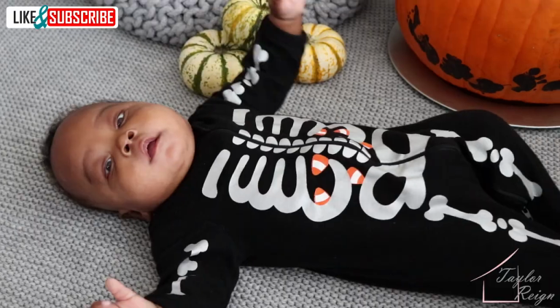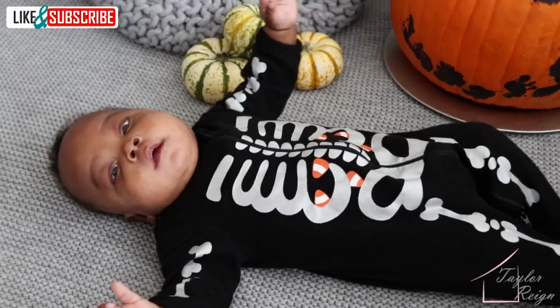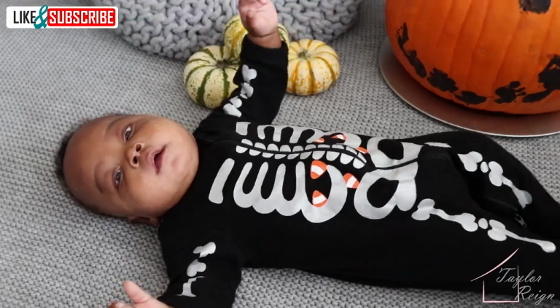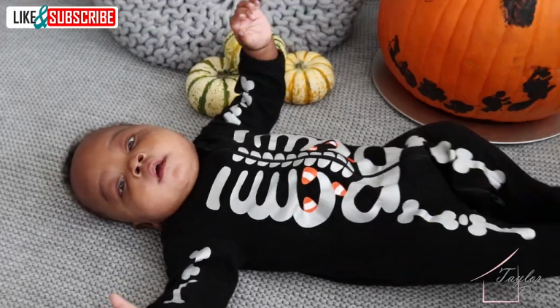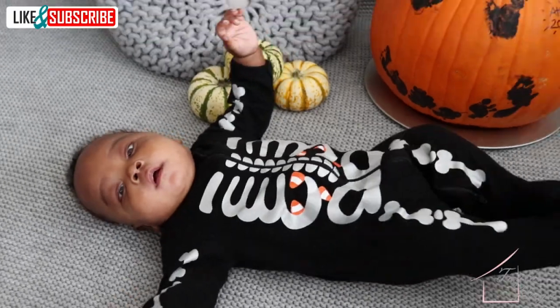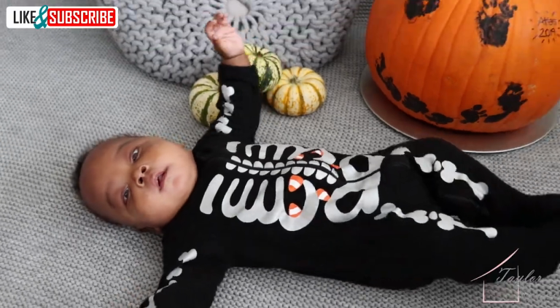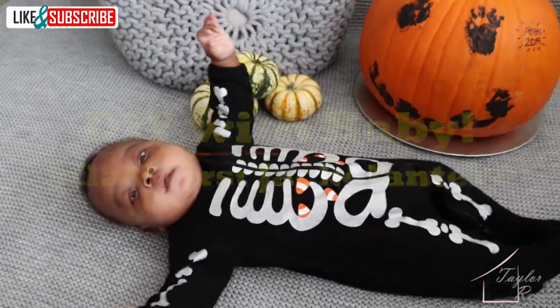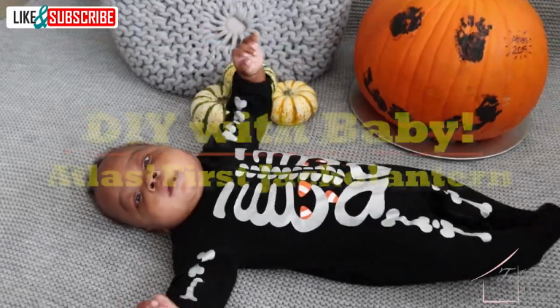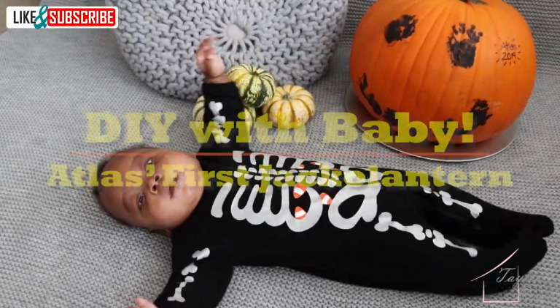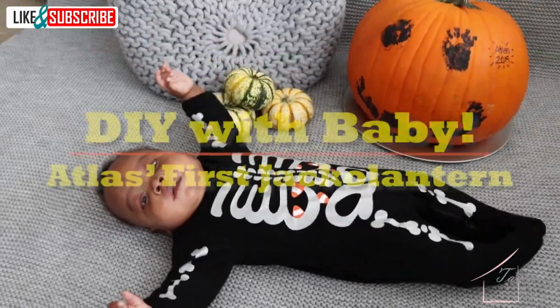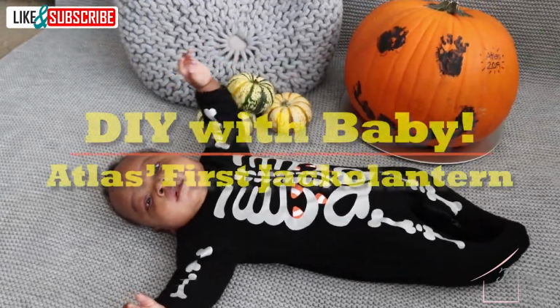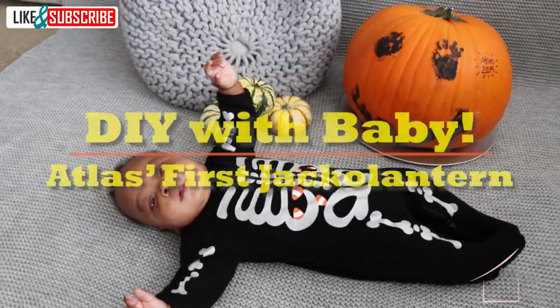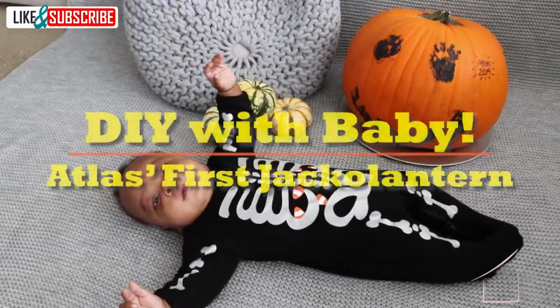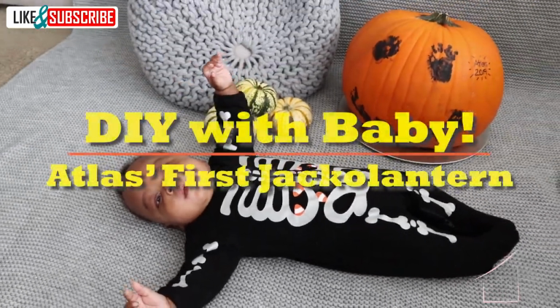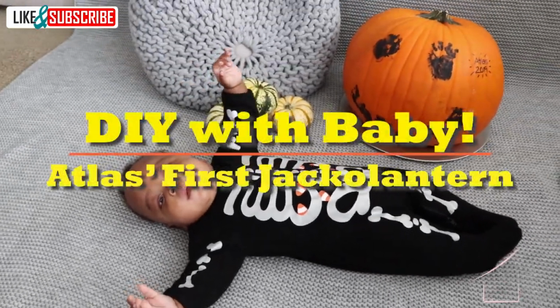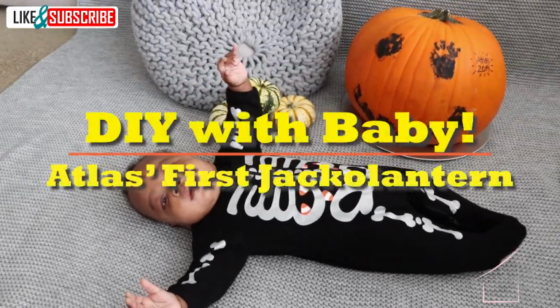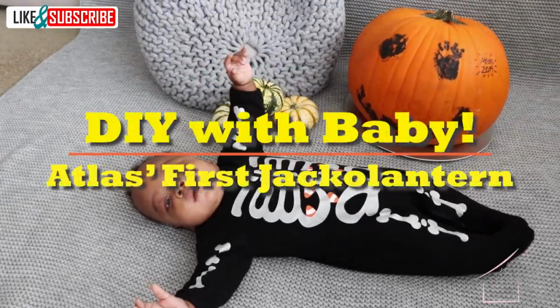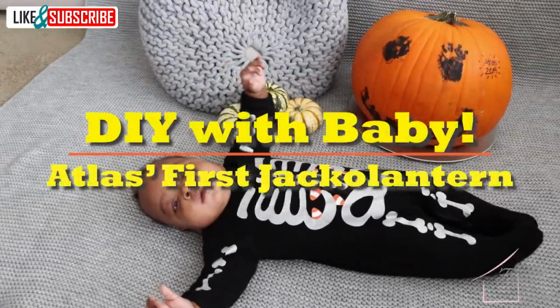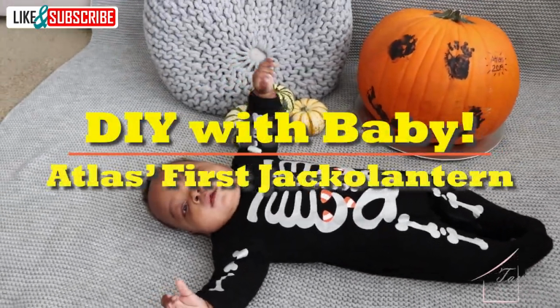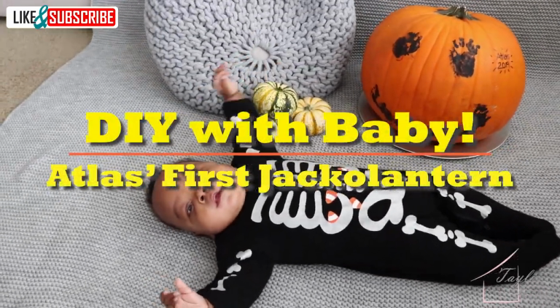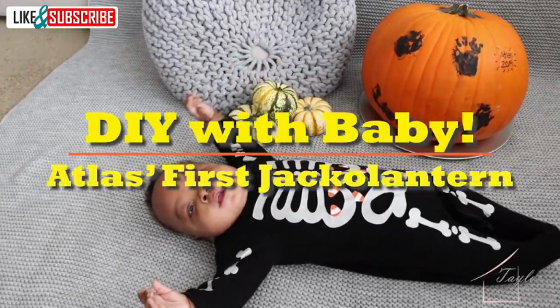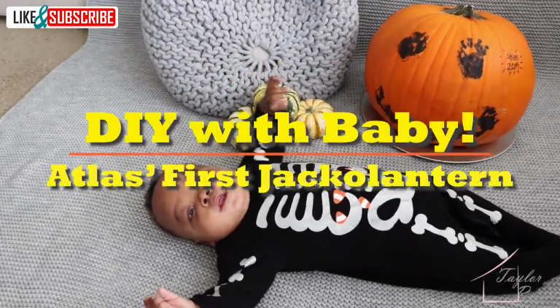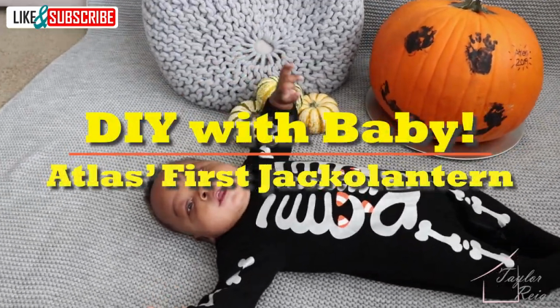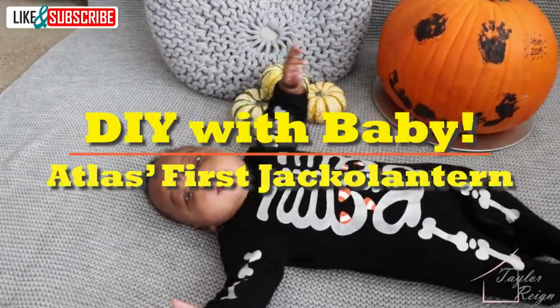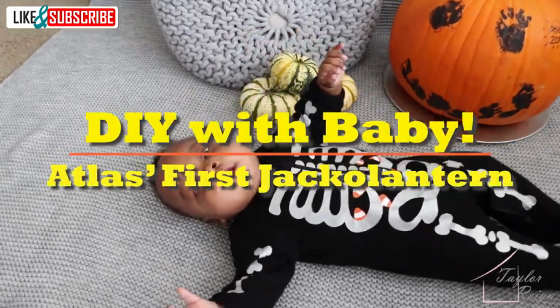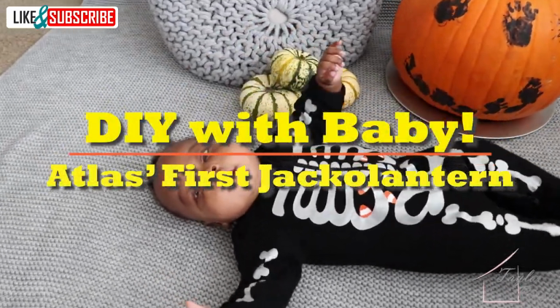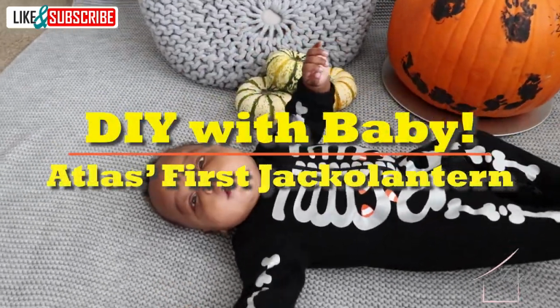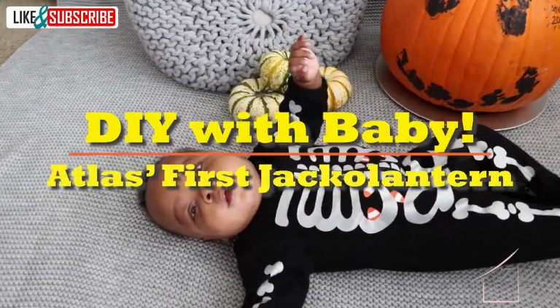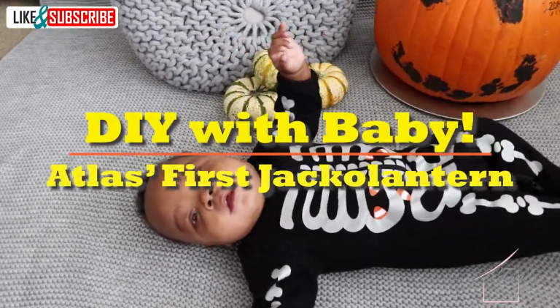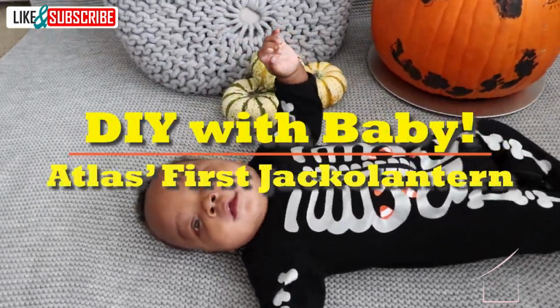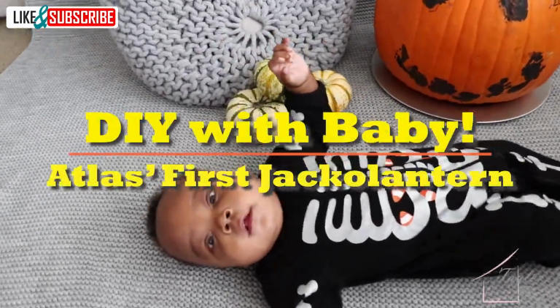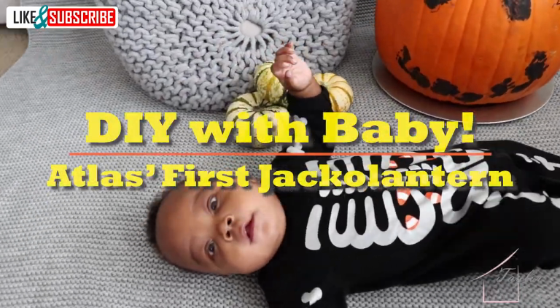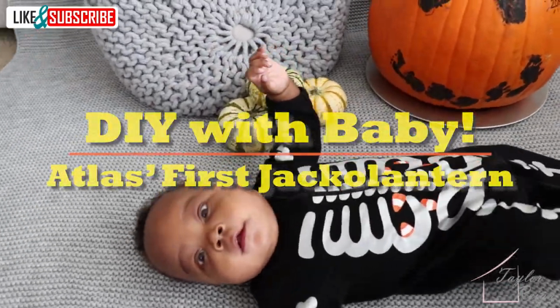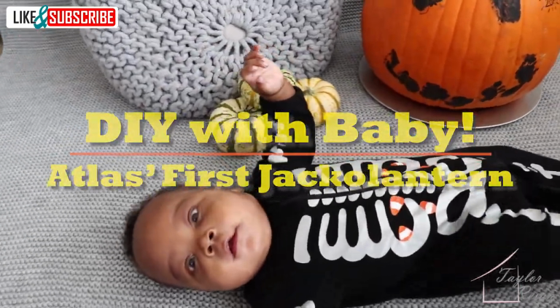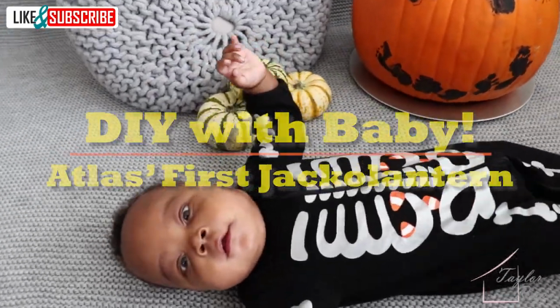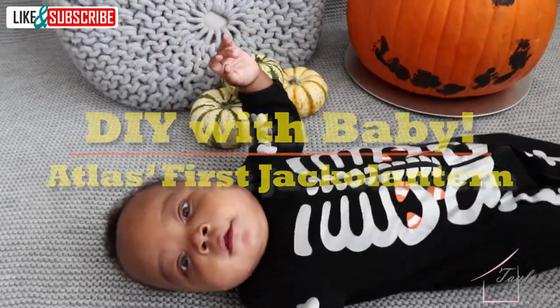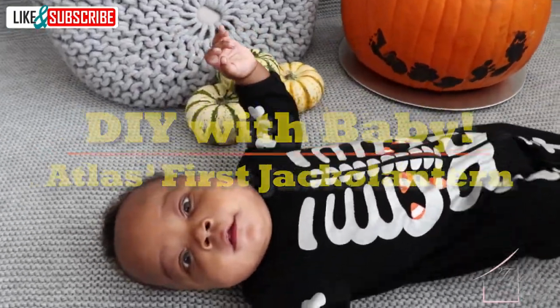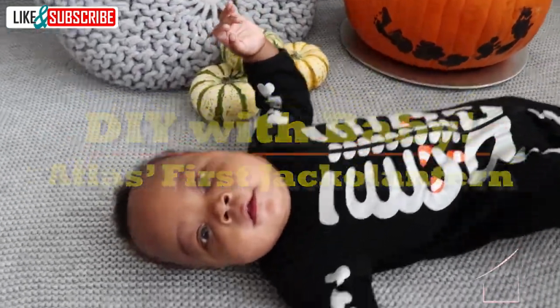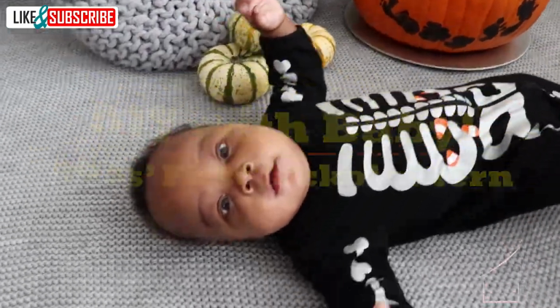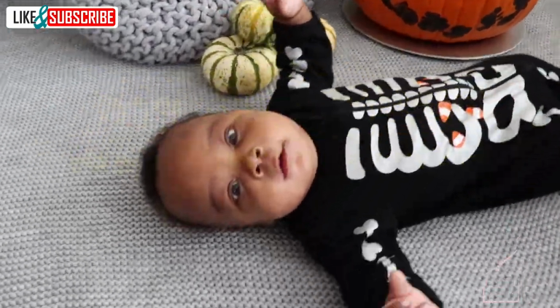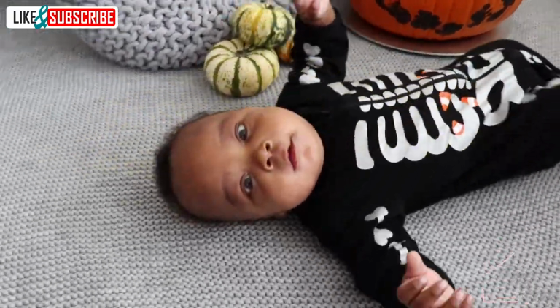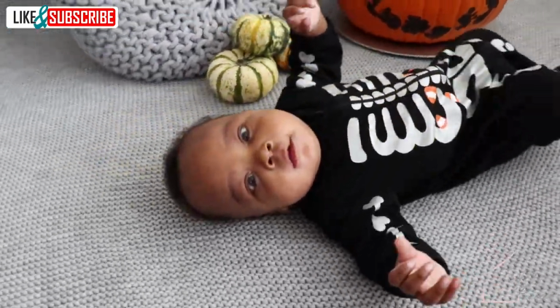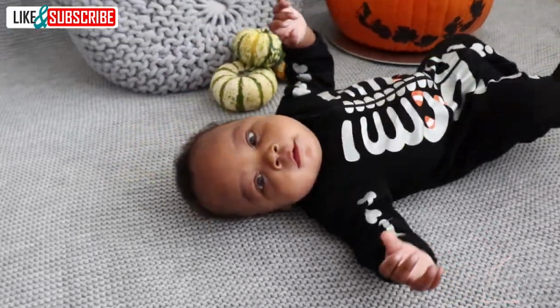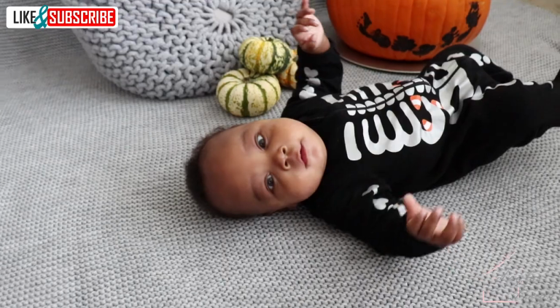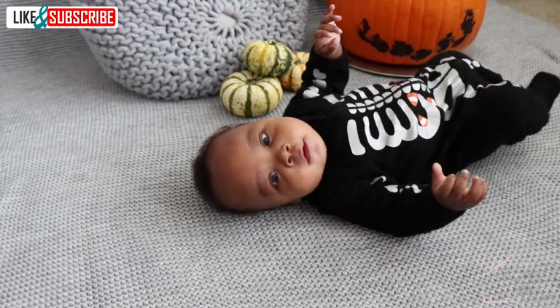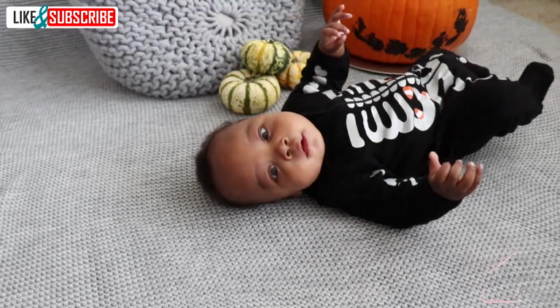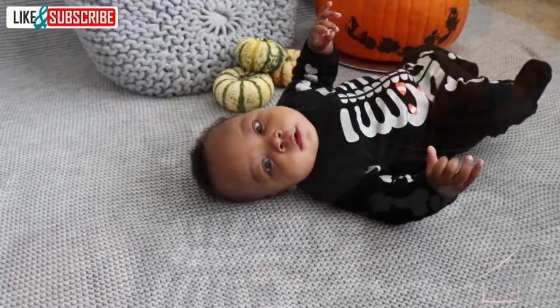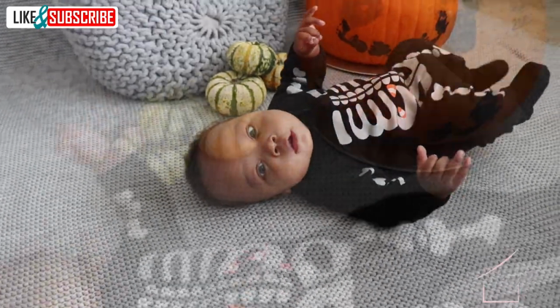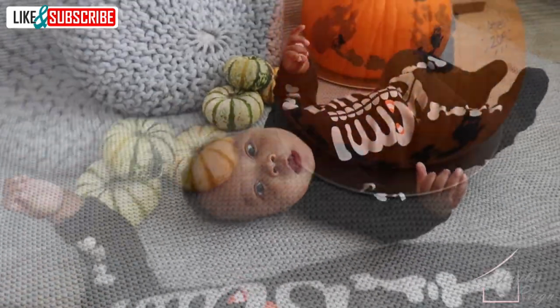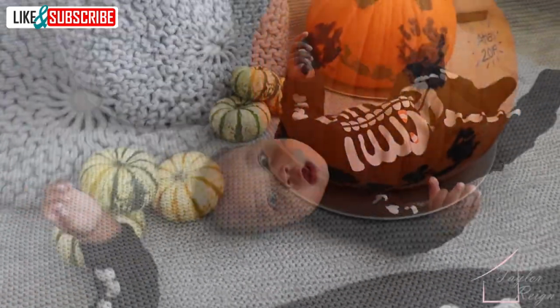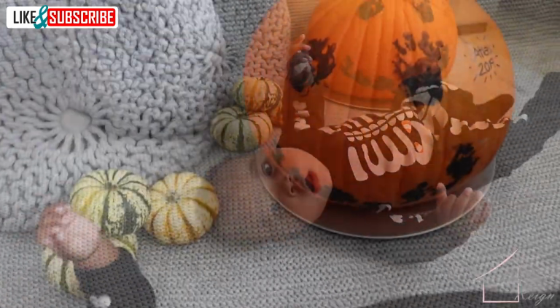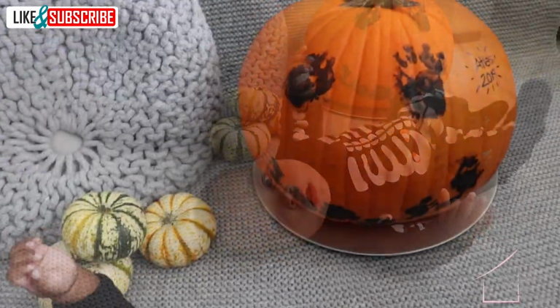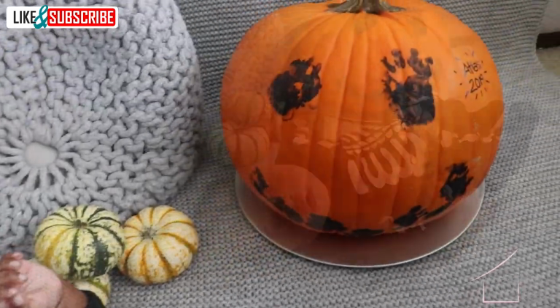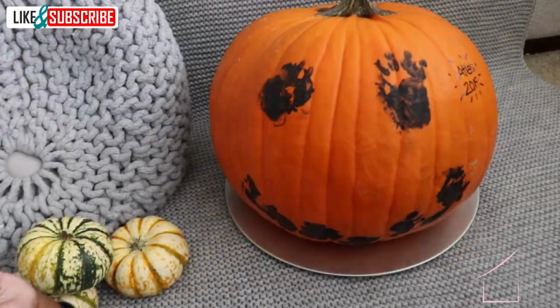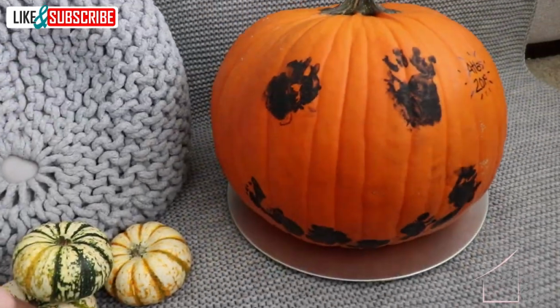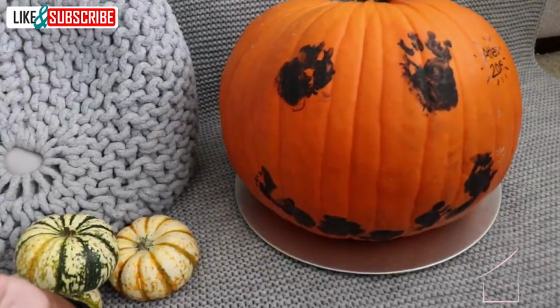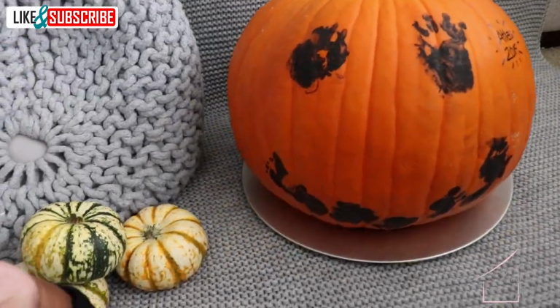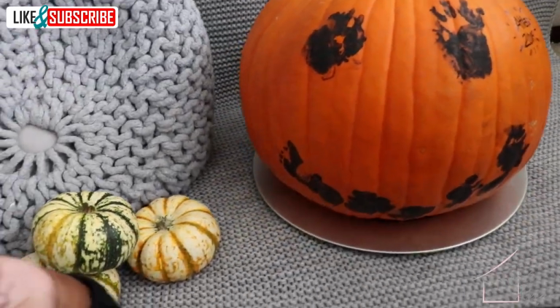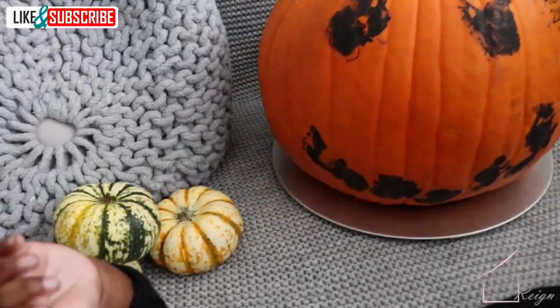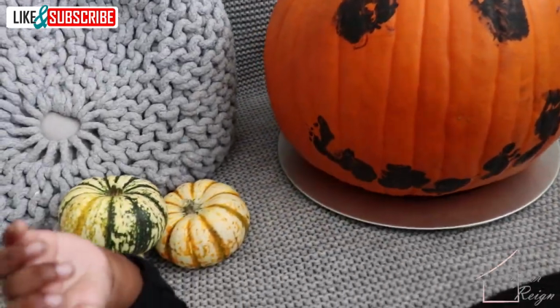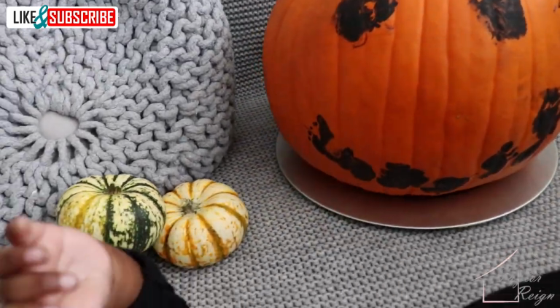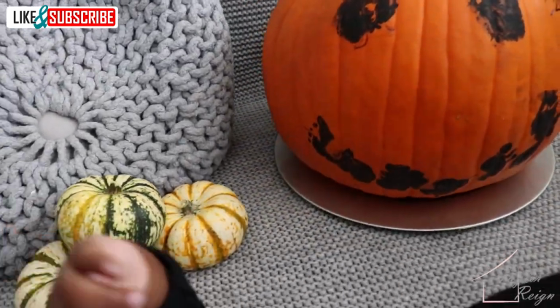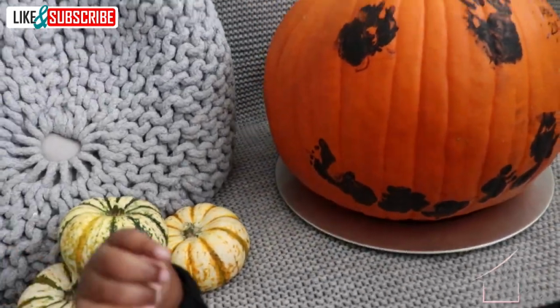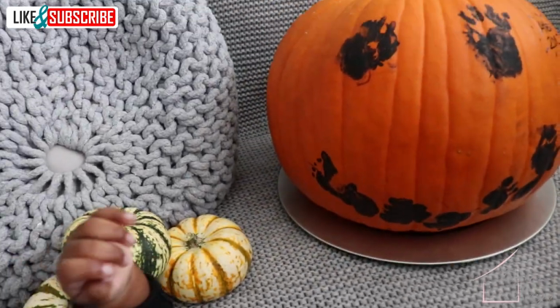Hey homies! Thanks for checking out this video. If you want to see how Atlas made this awesome jack-o-lantern, keep watching!